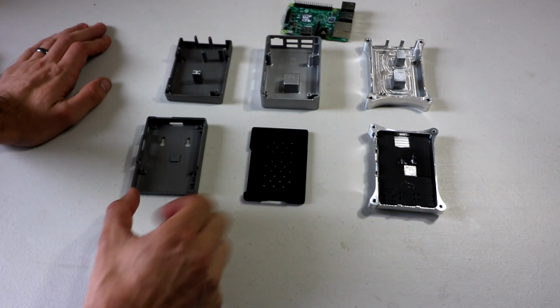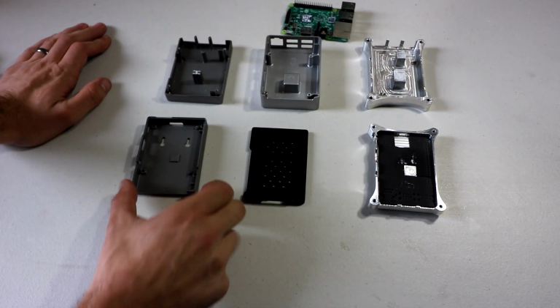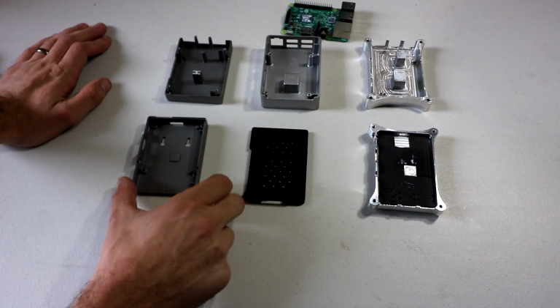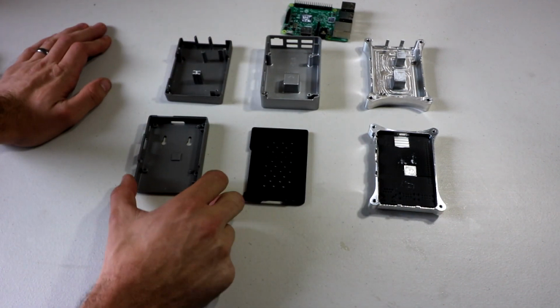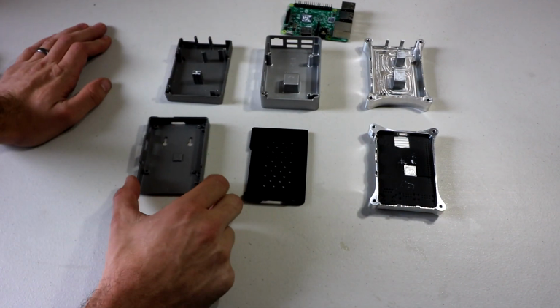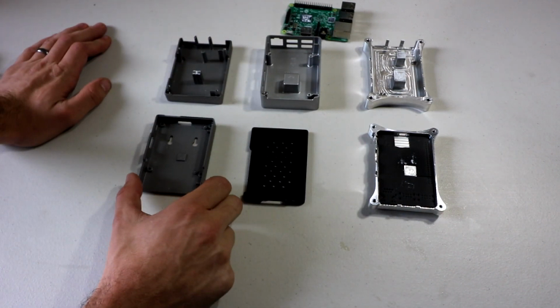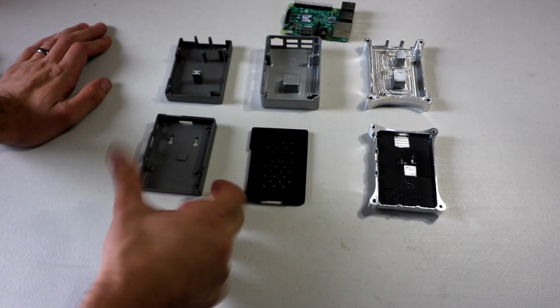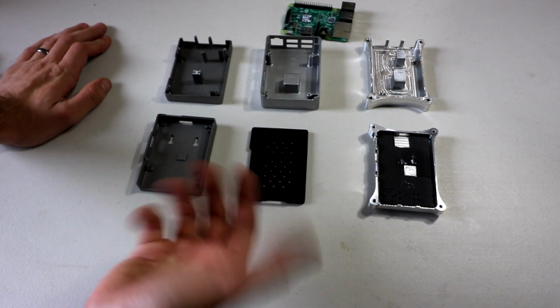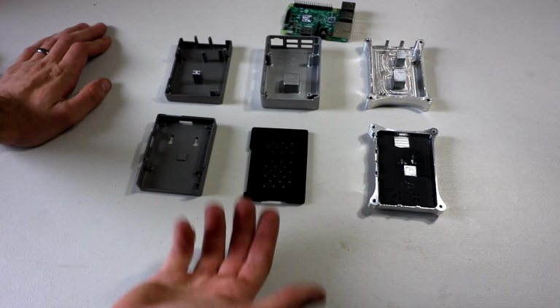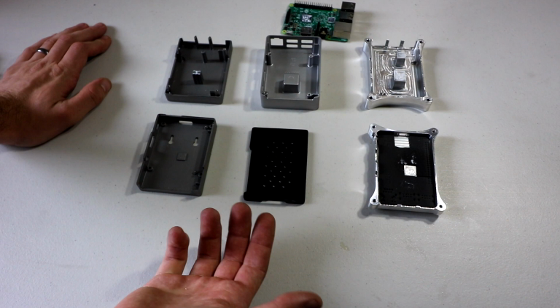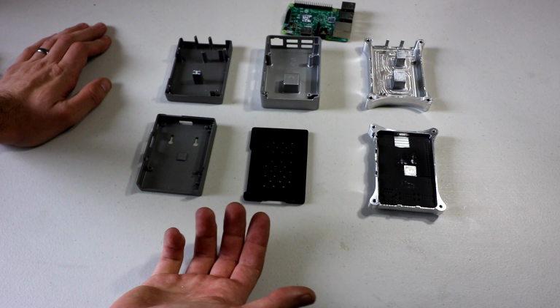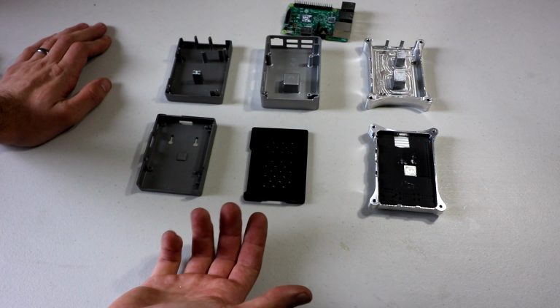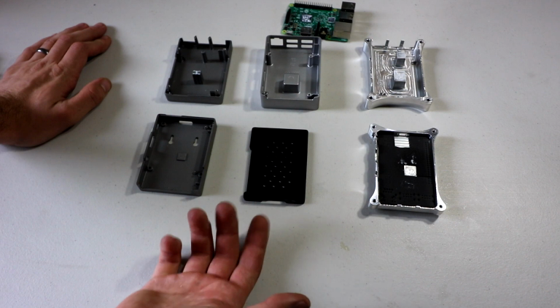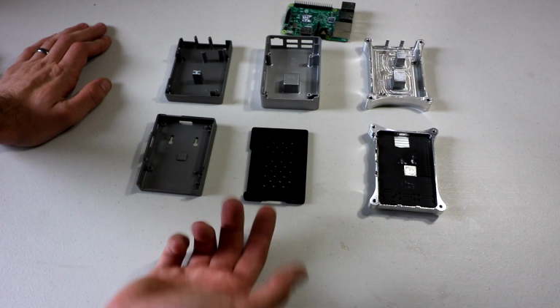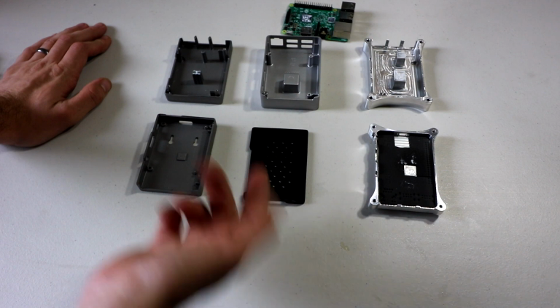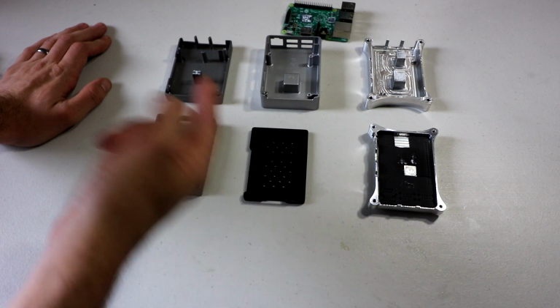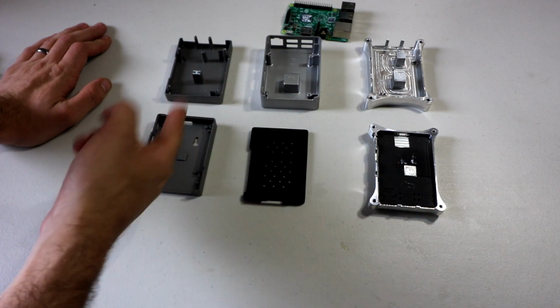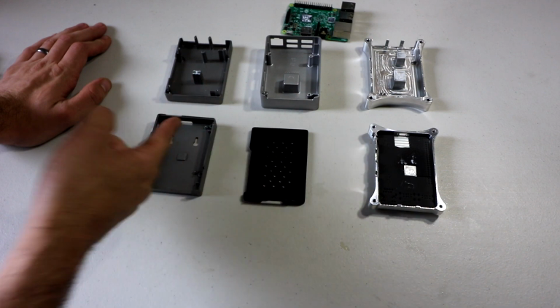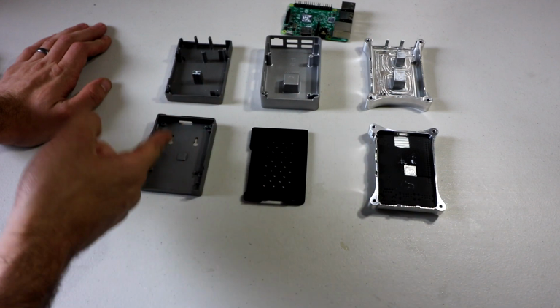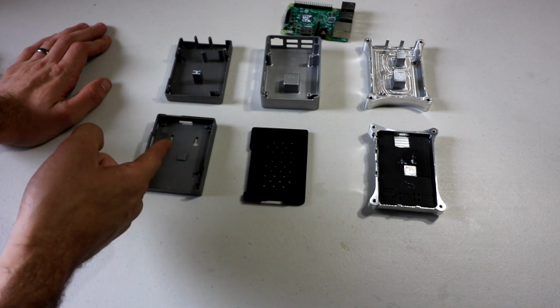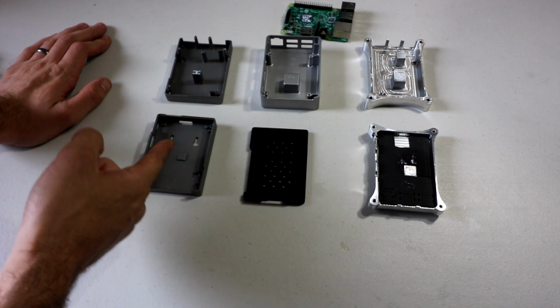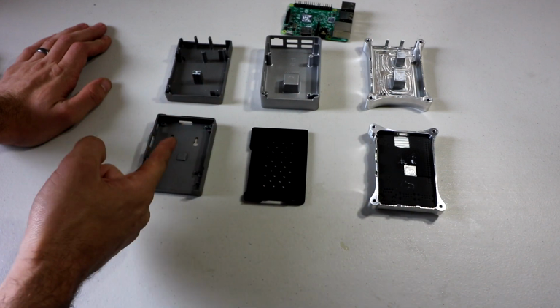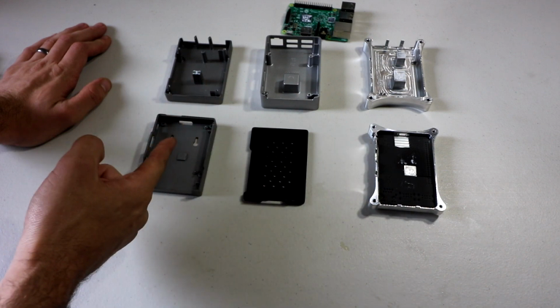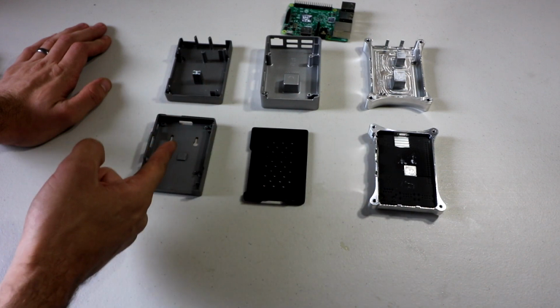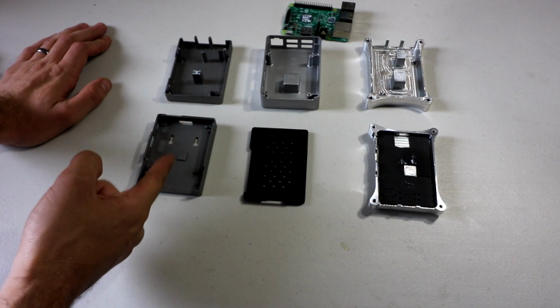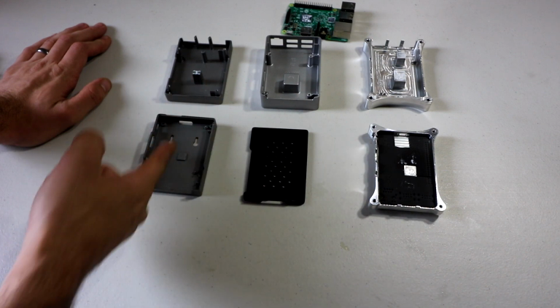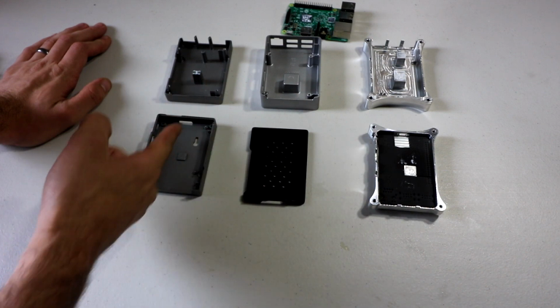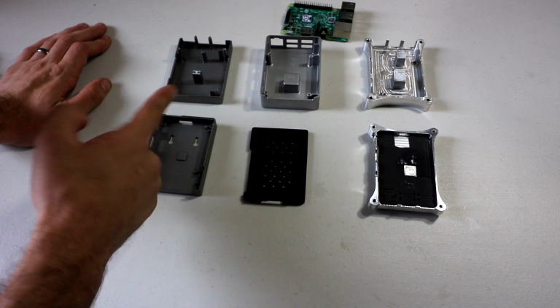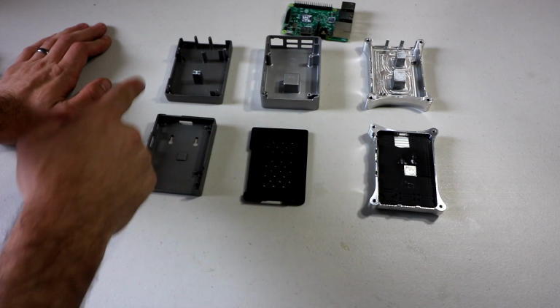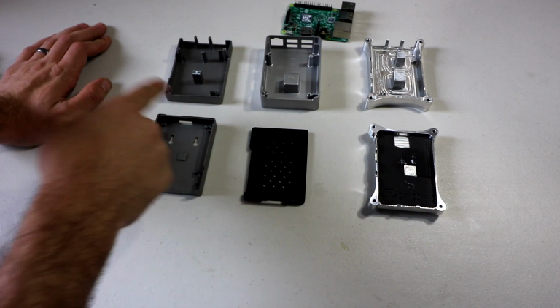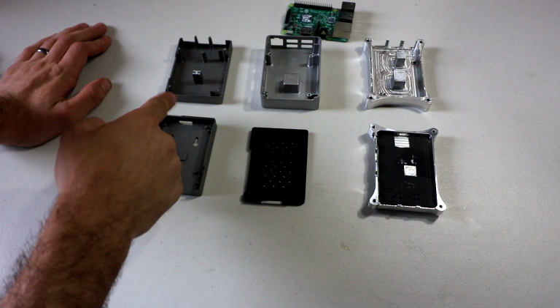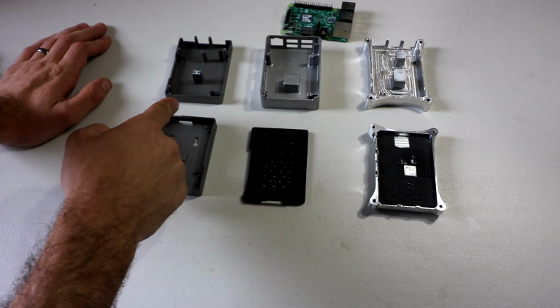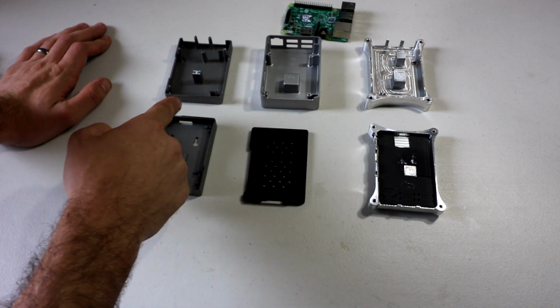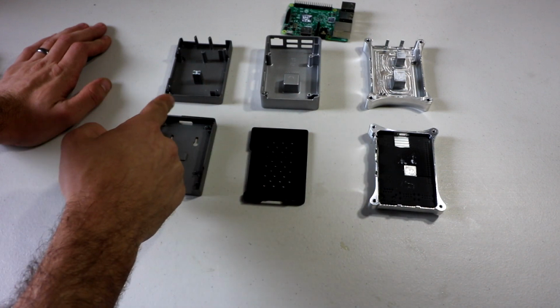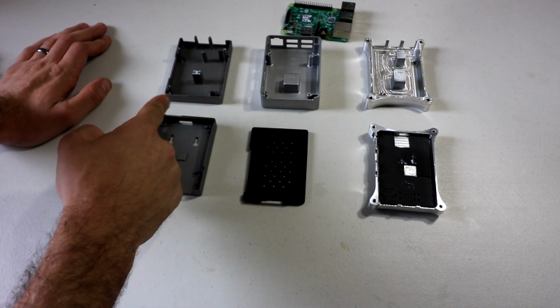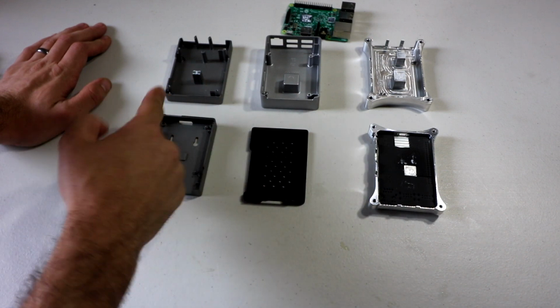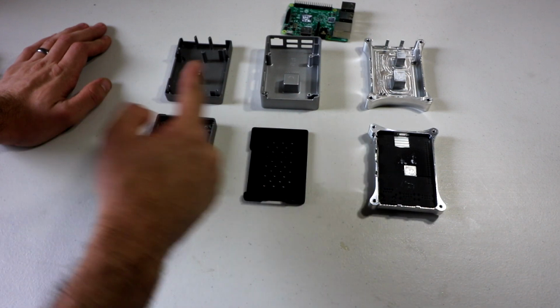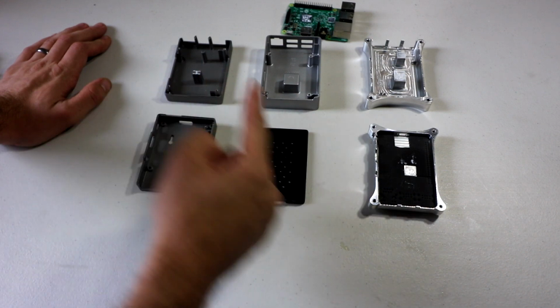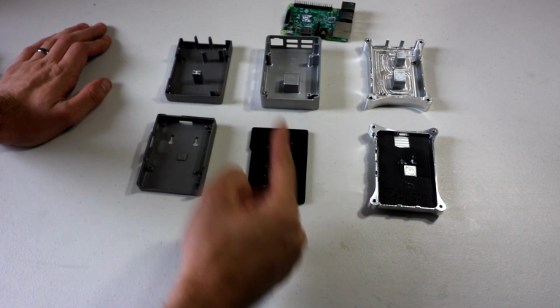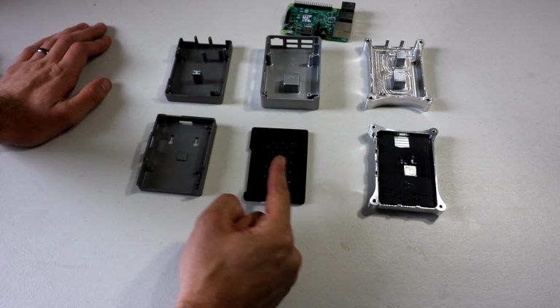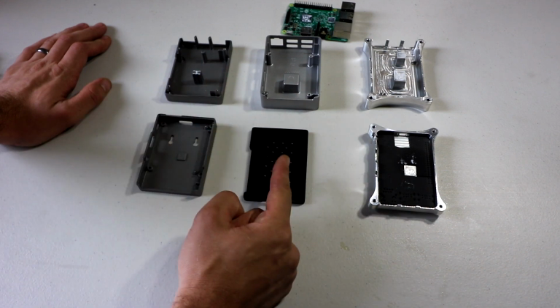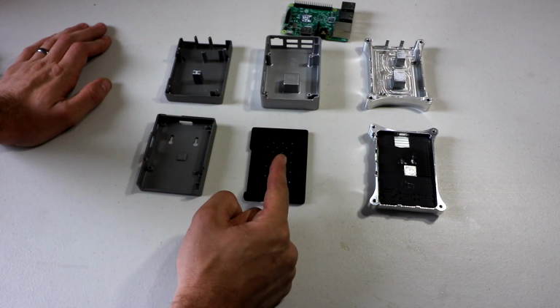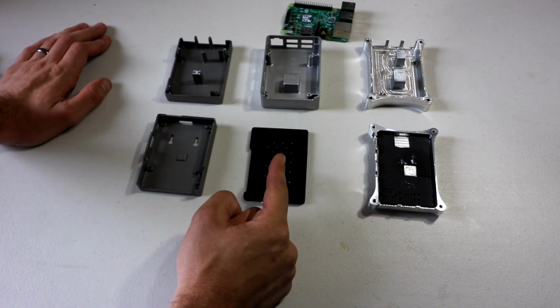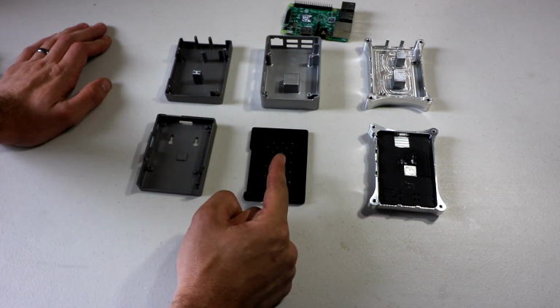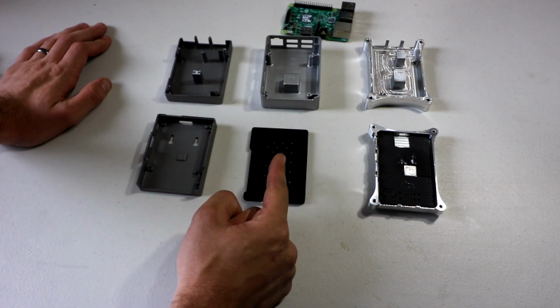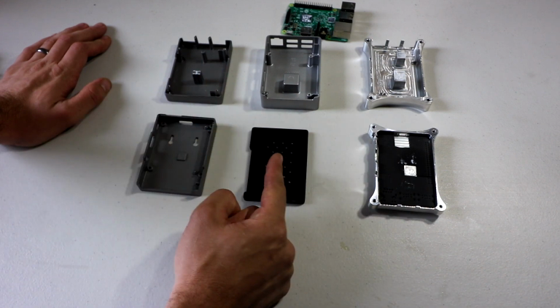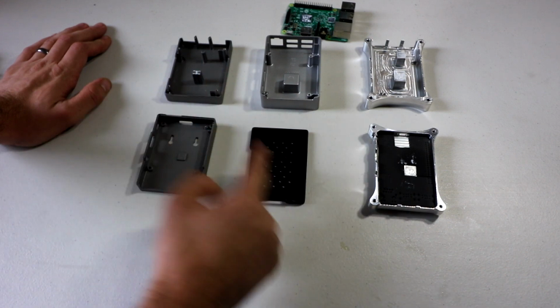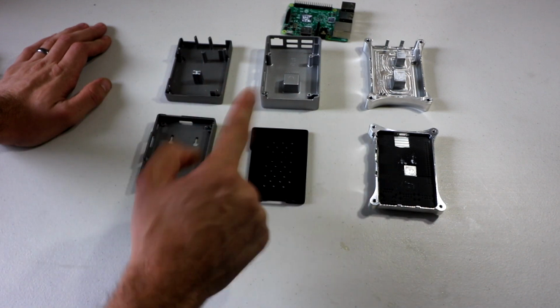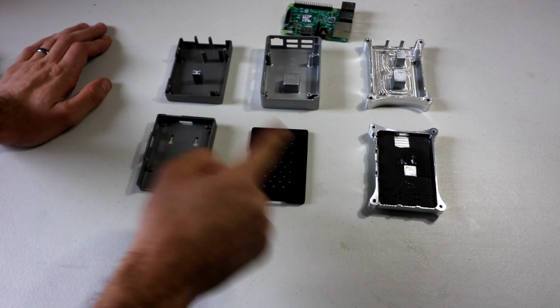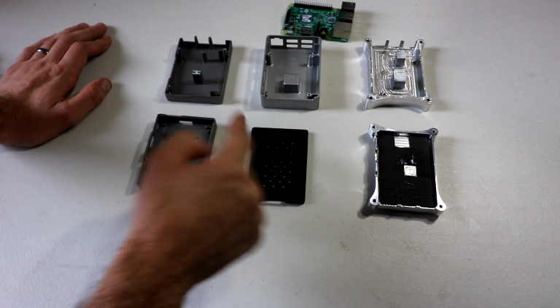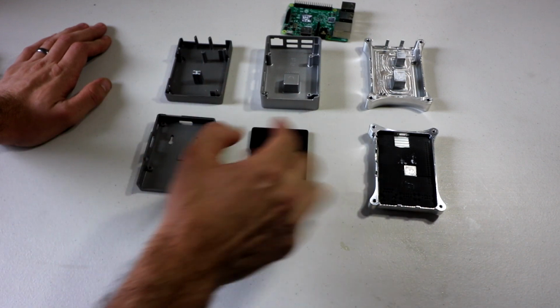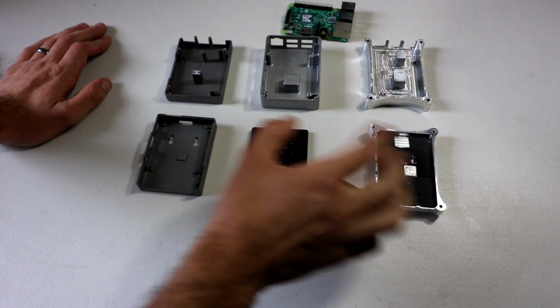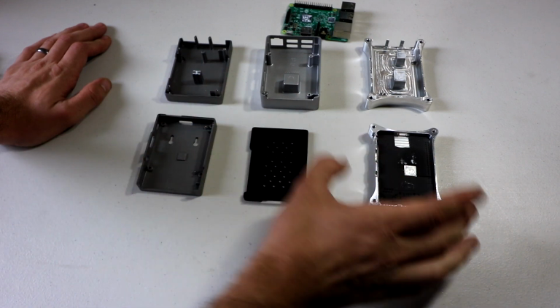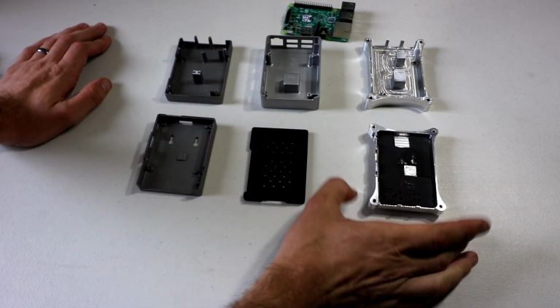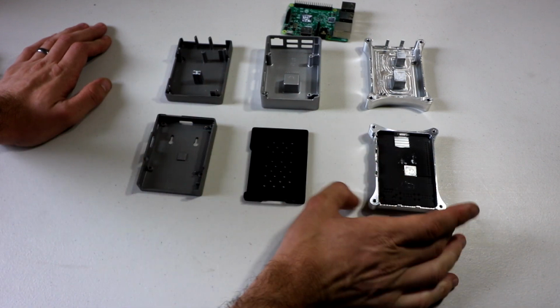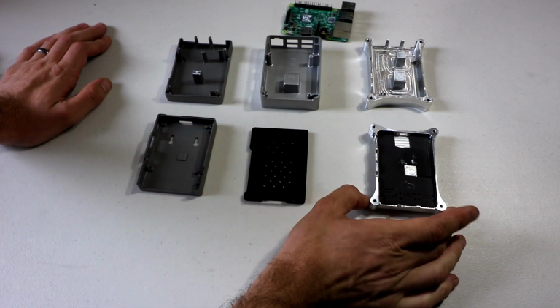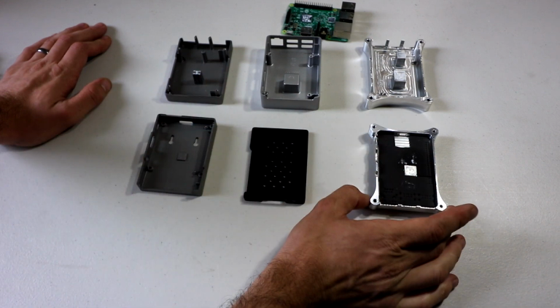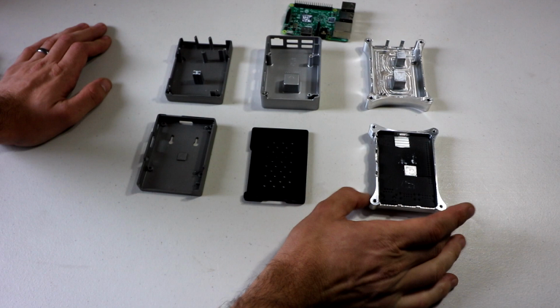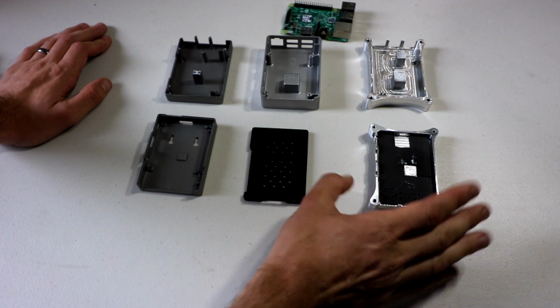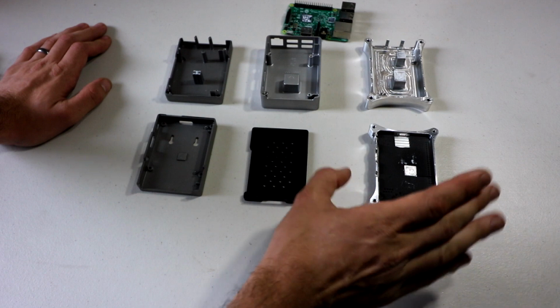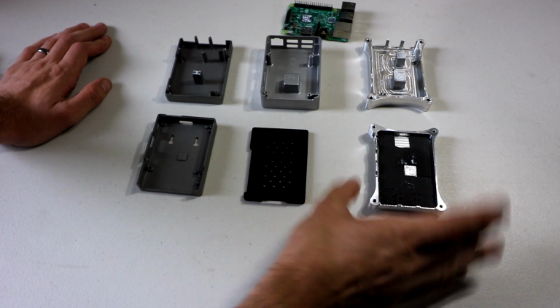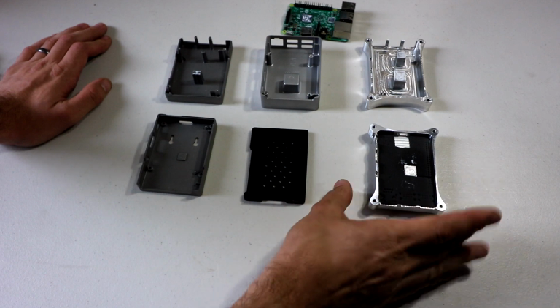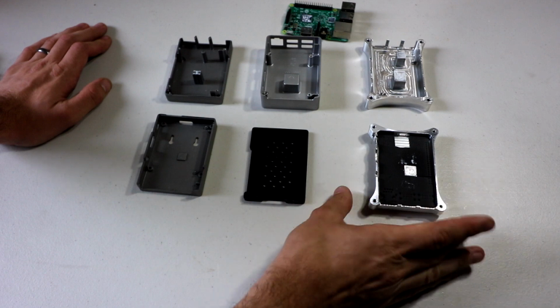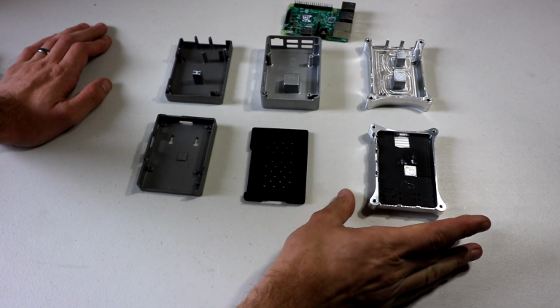Price wise, this is by far the cheapest — around $12 to $13. This one is around $17, and this one is around $50.